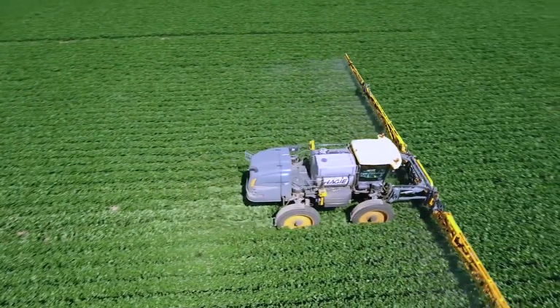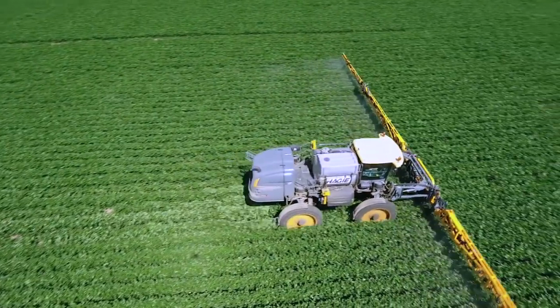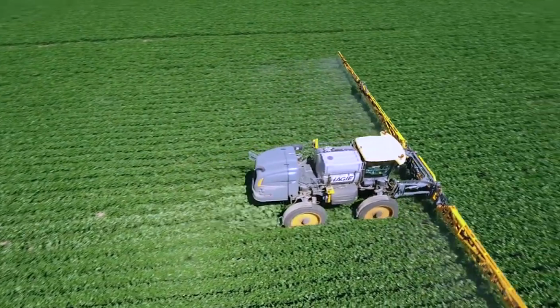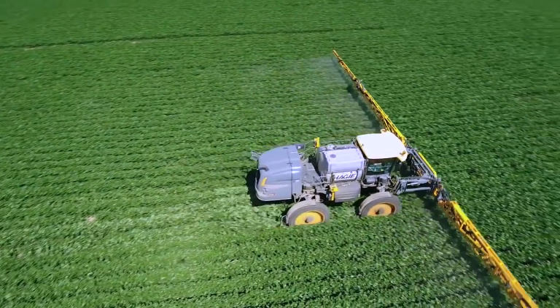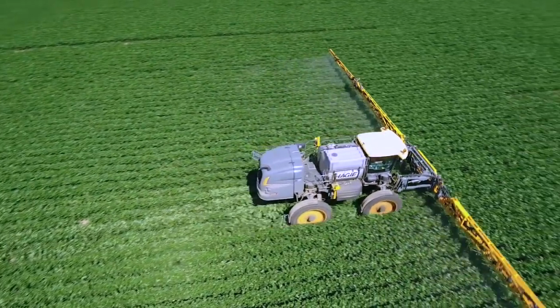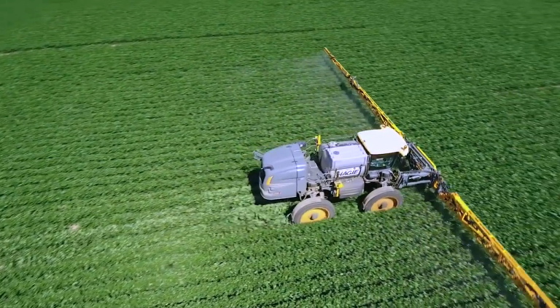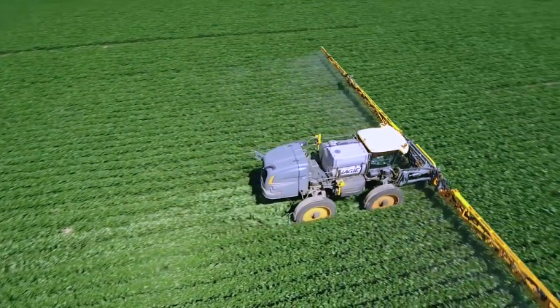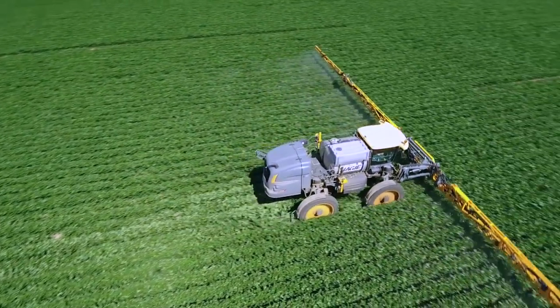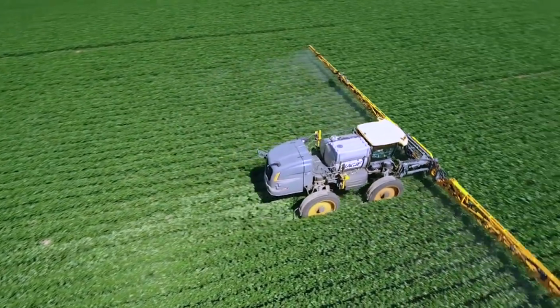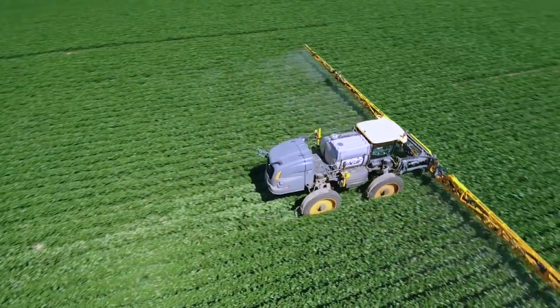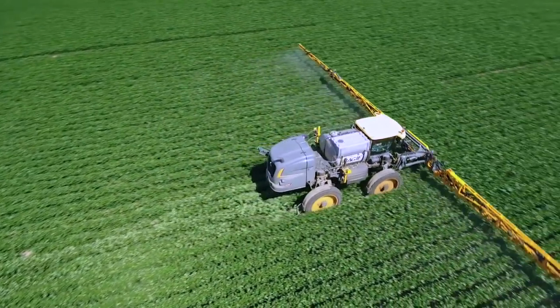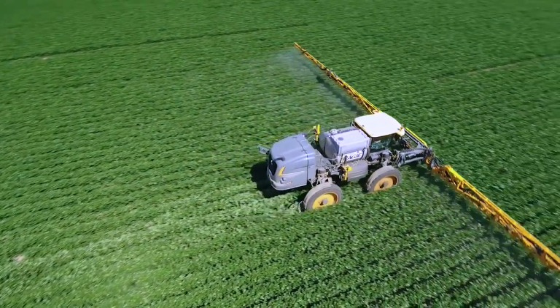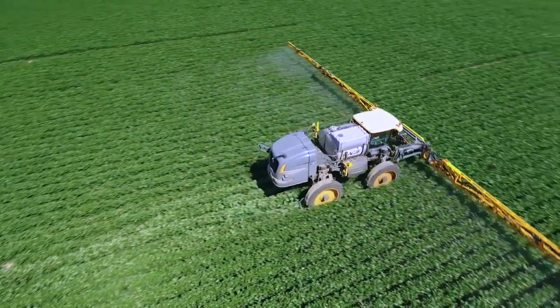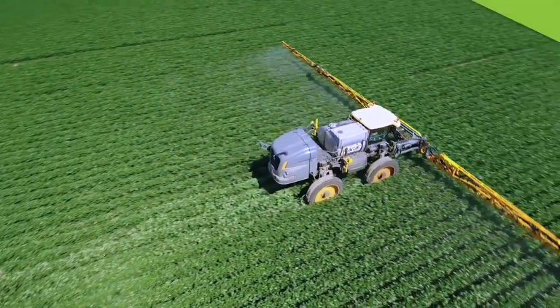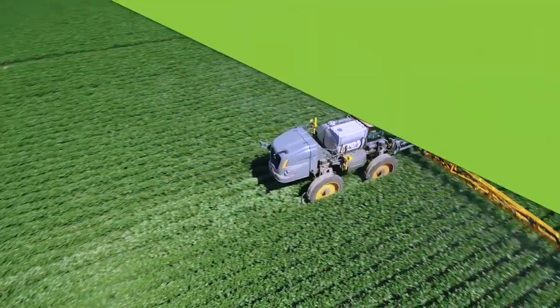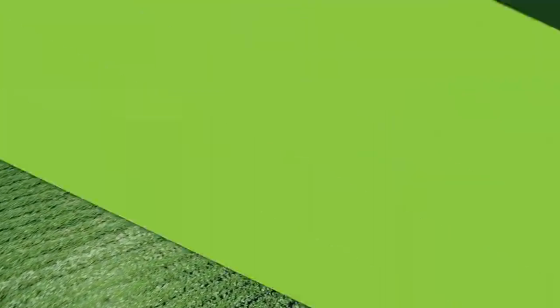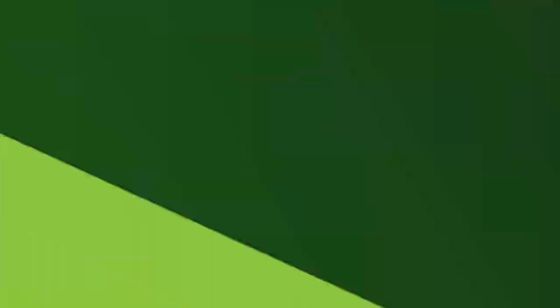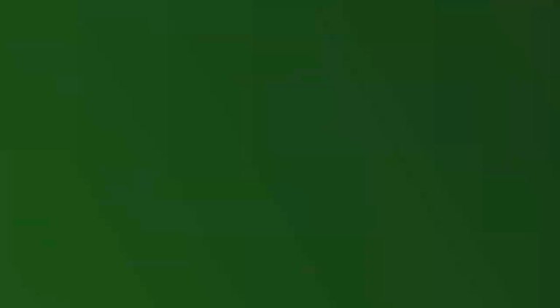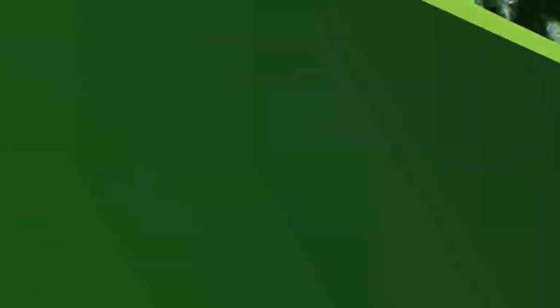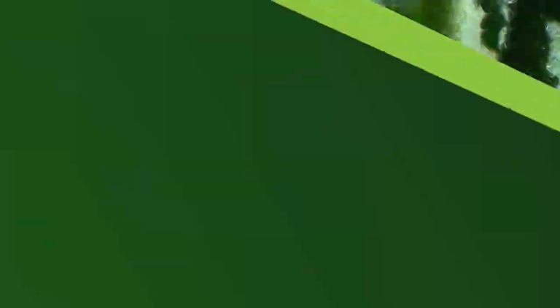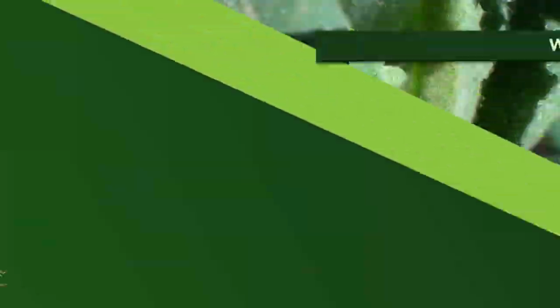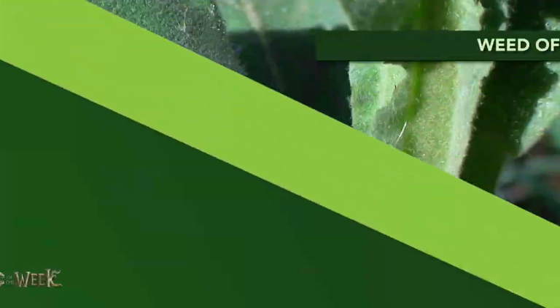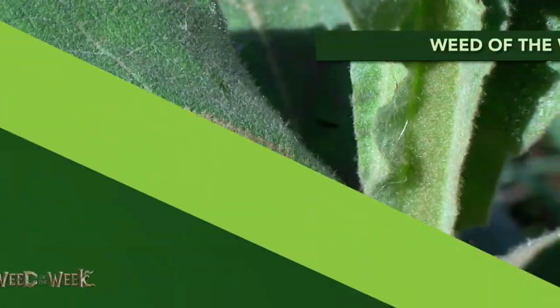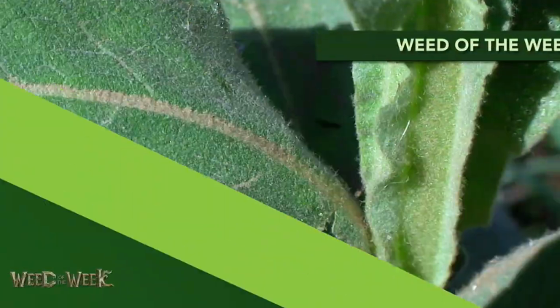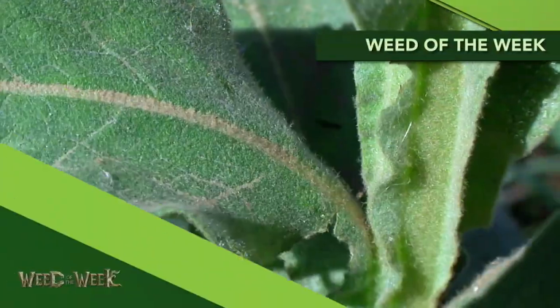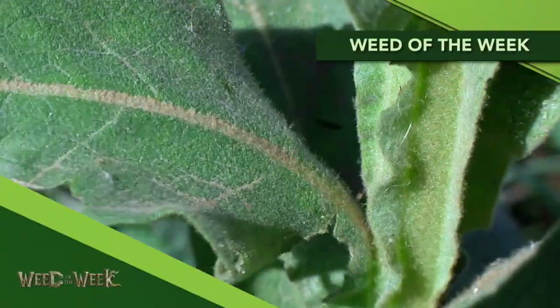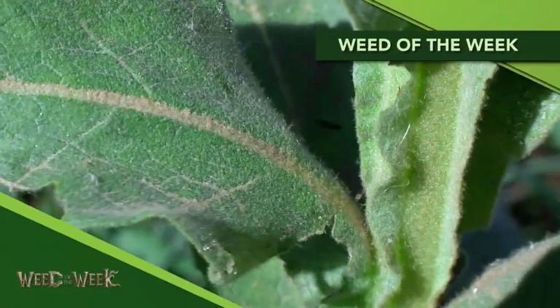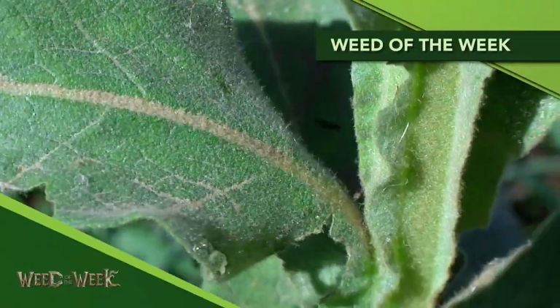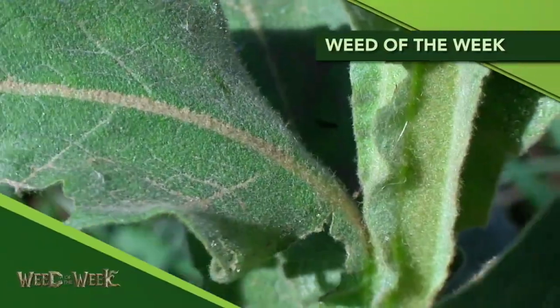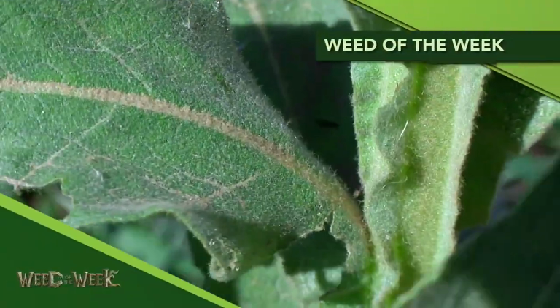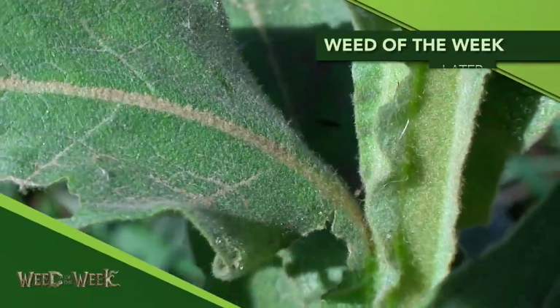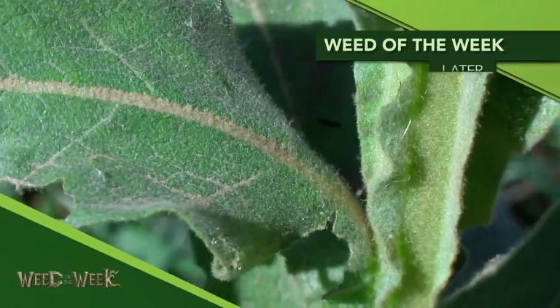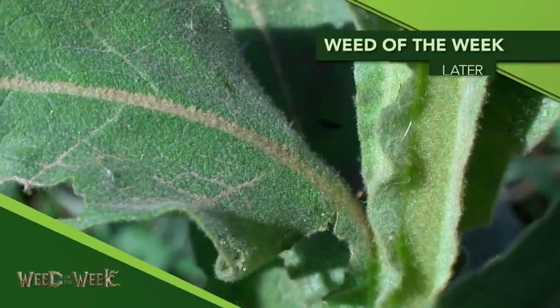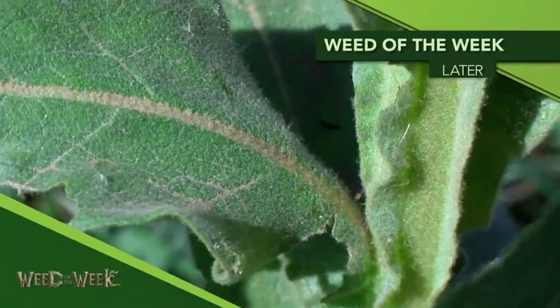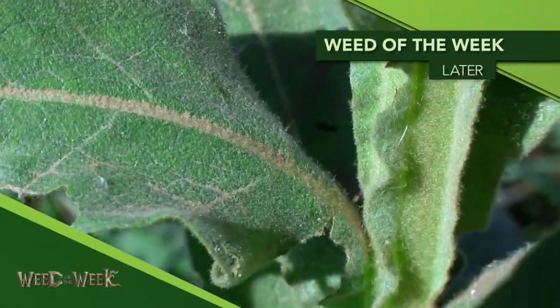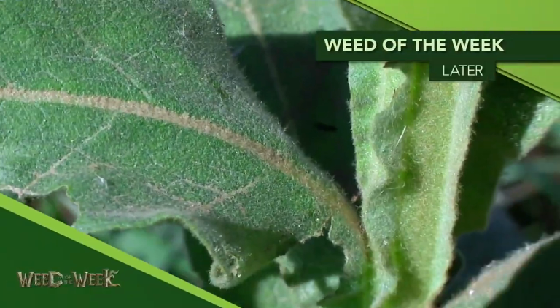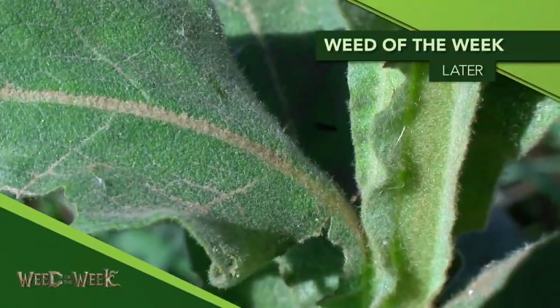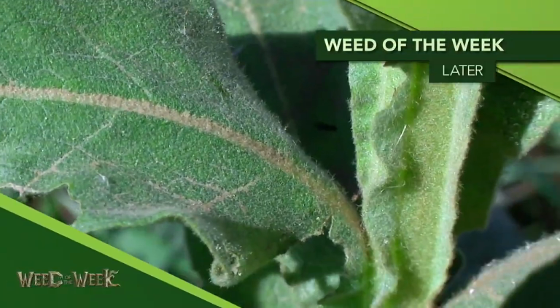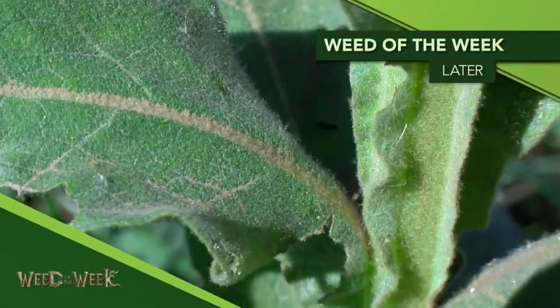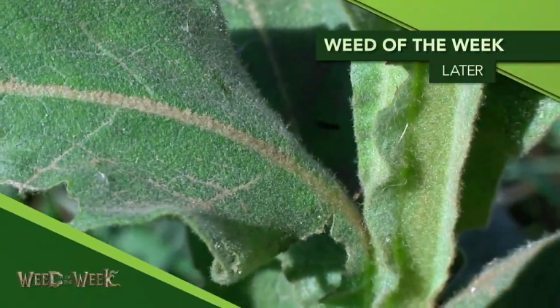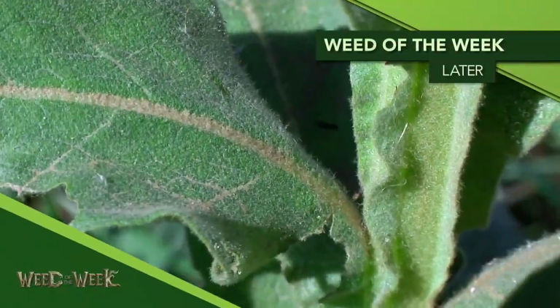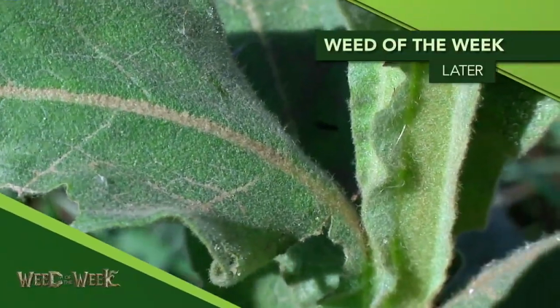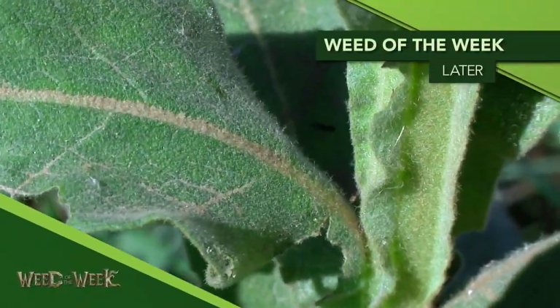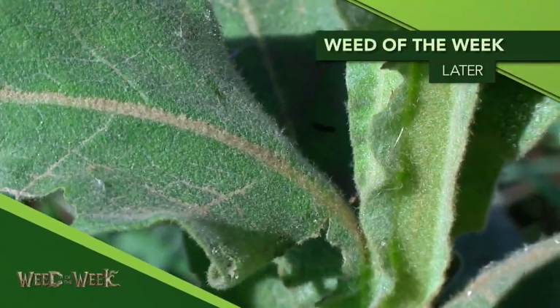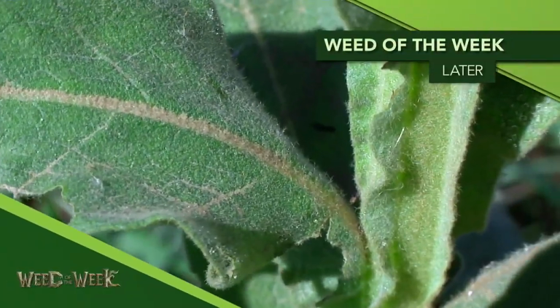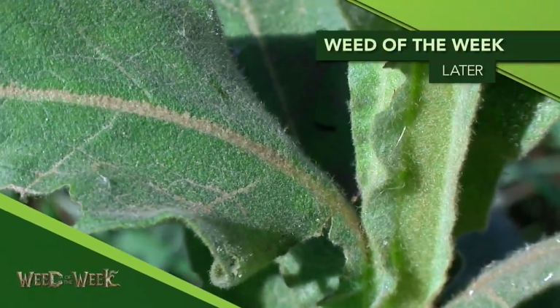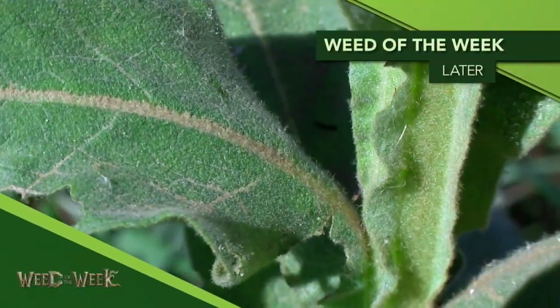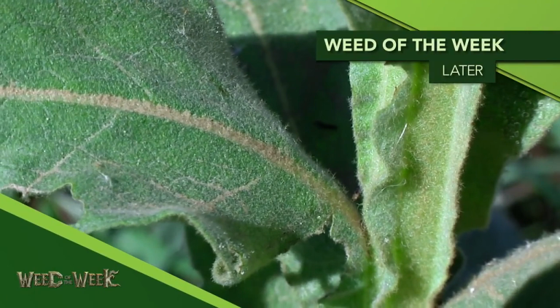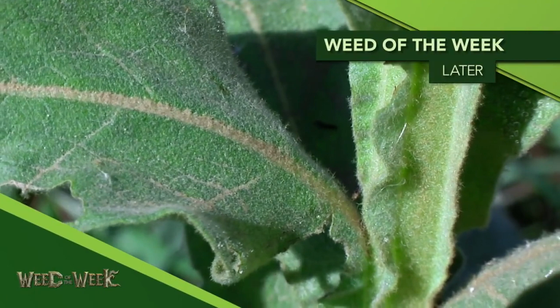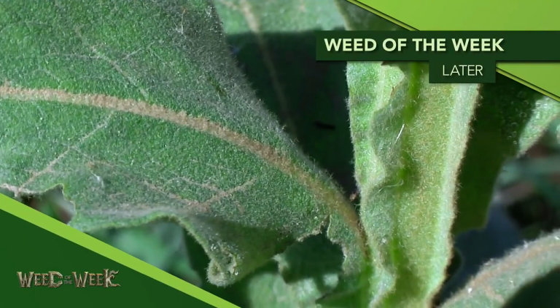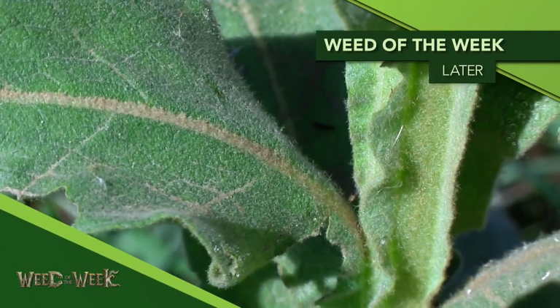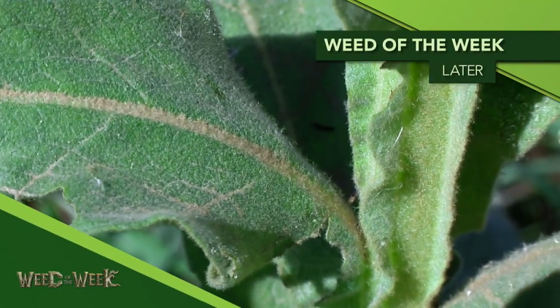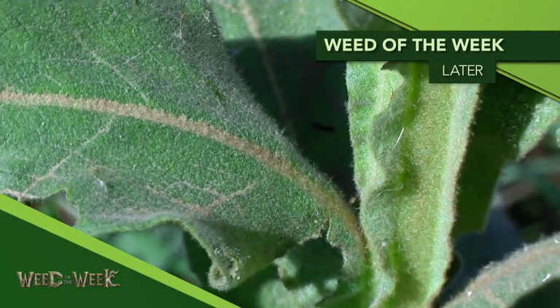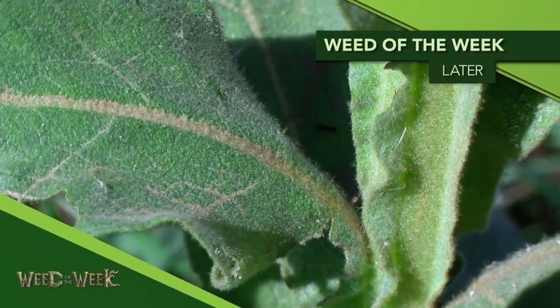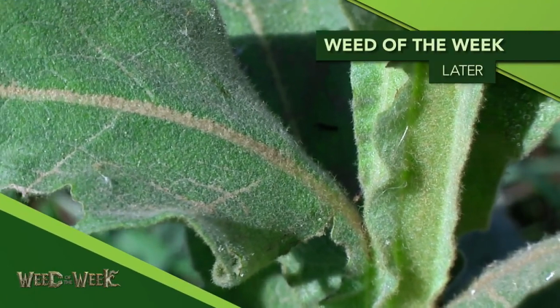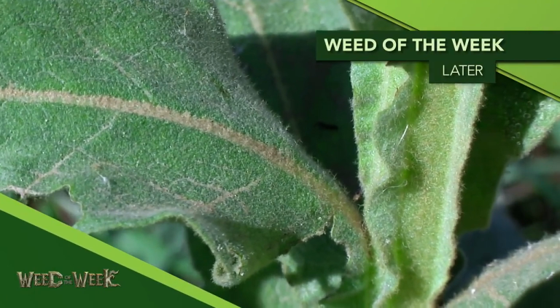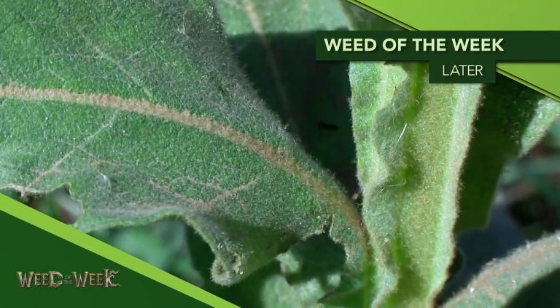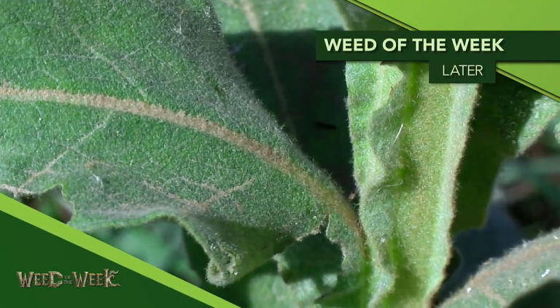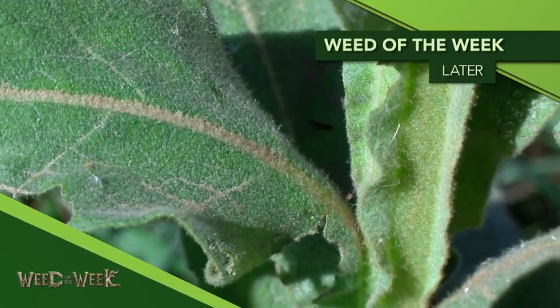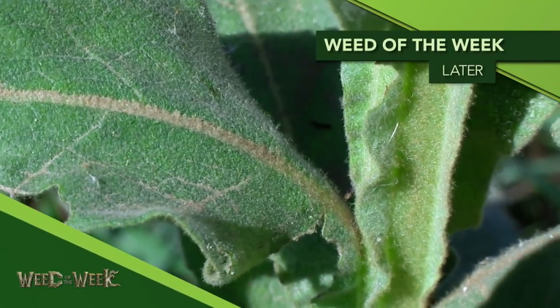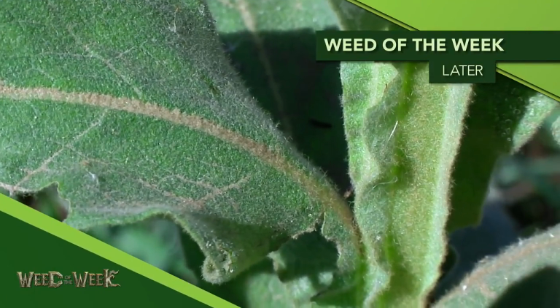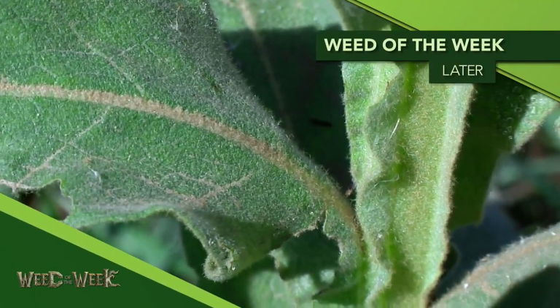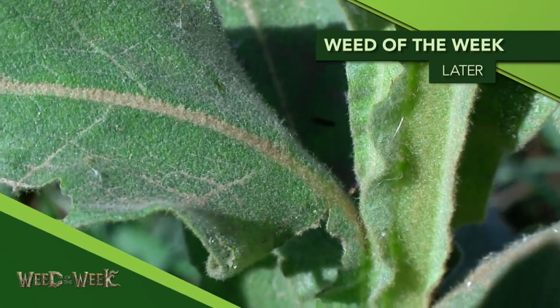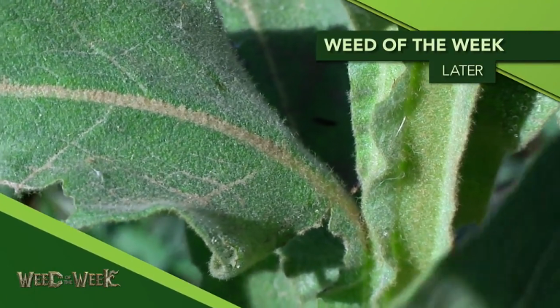Spray coverage is really important if you want to control our Weed of the Week. We'll tell you why coming up later in the show.